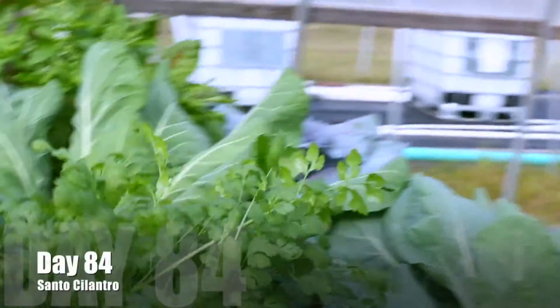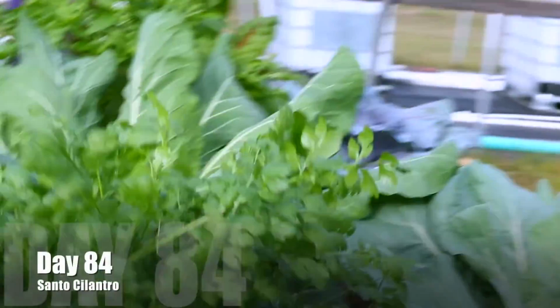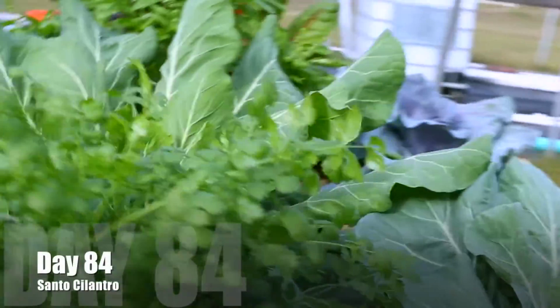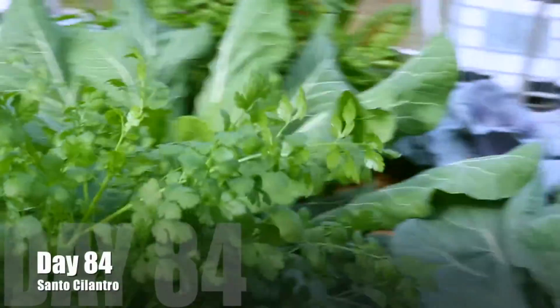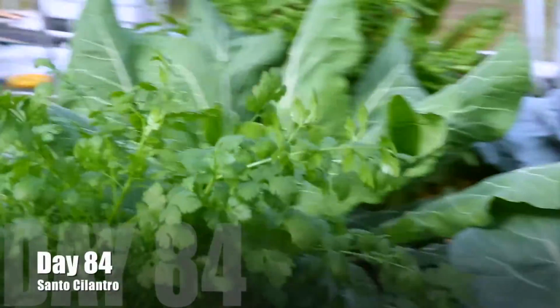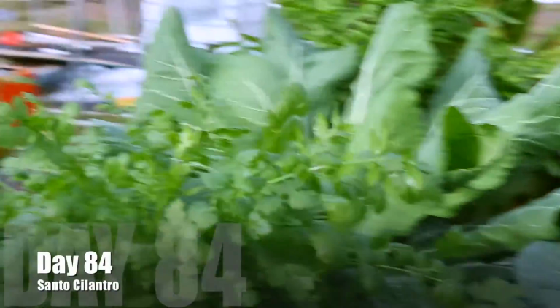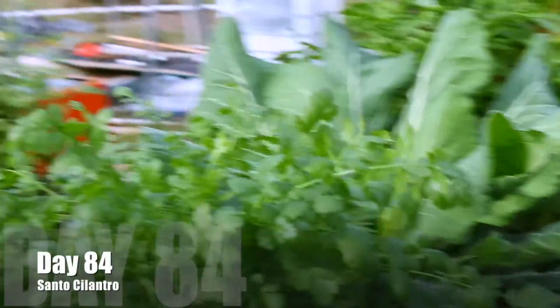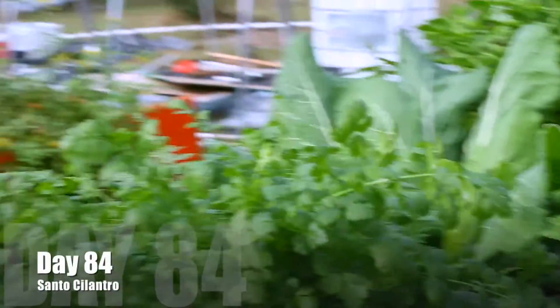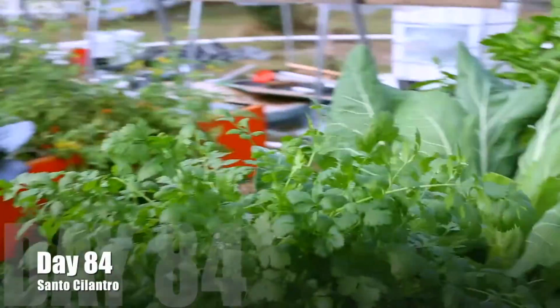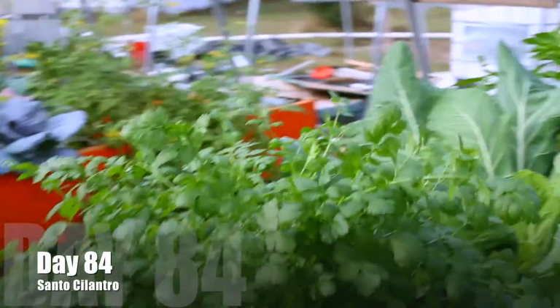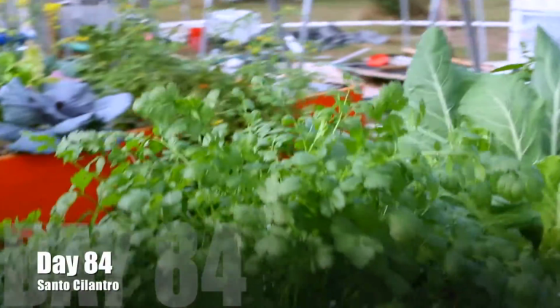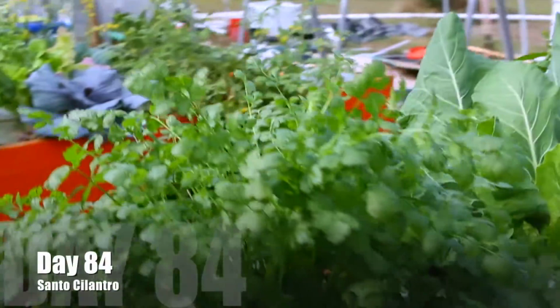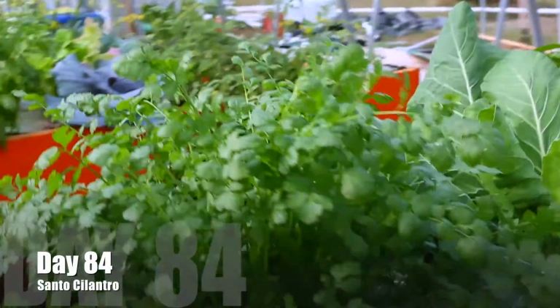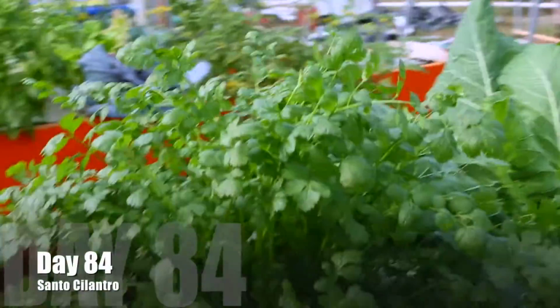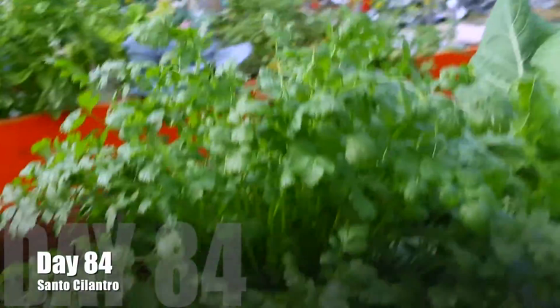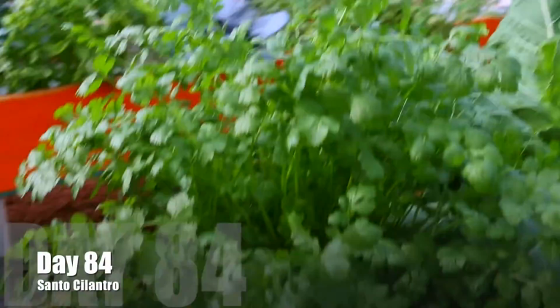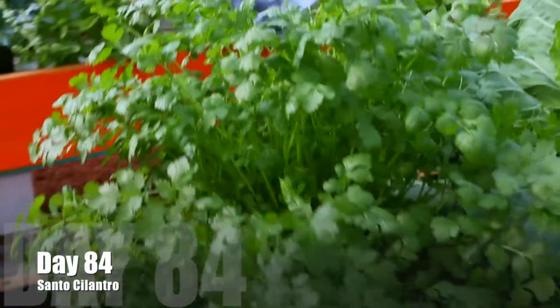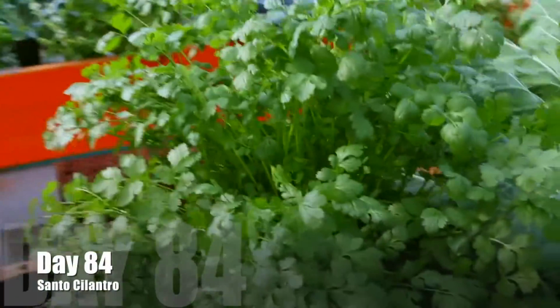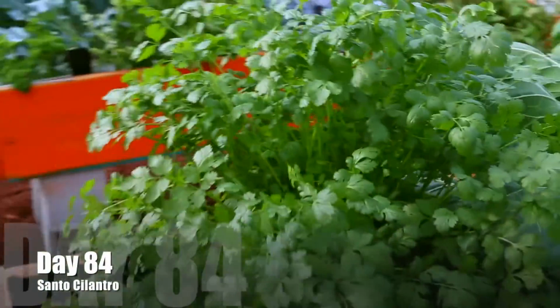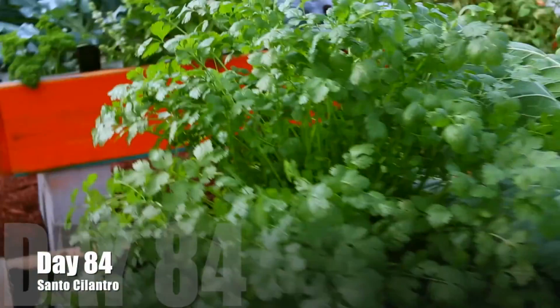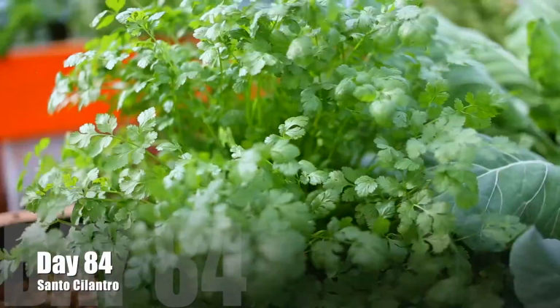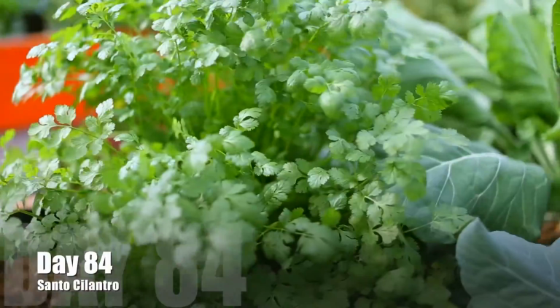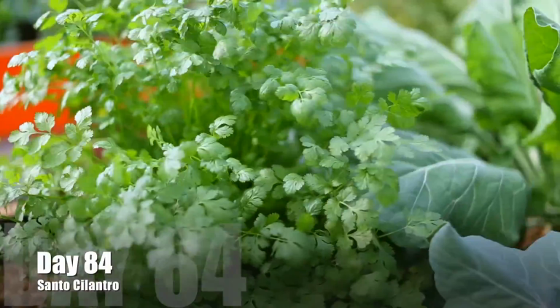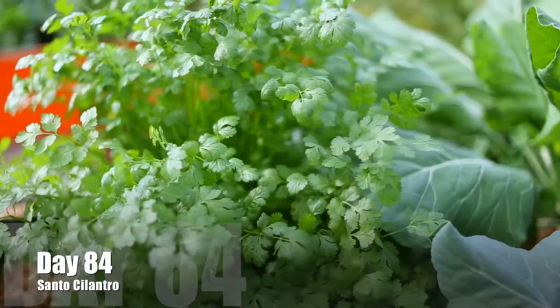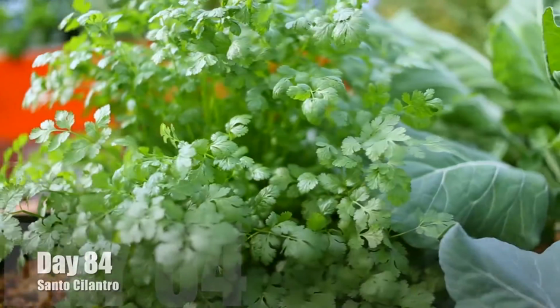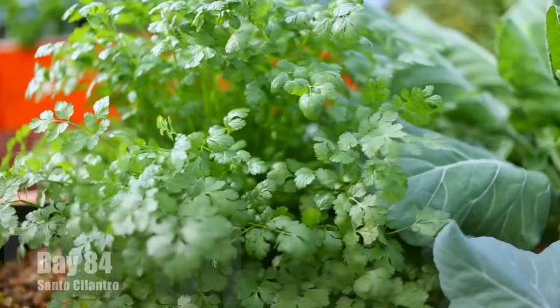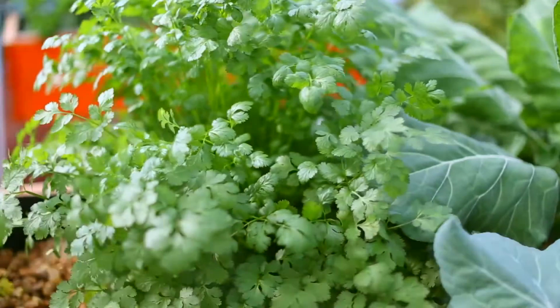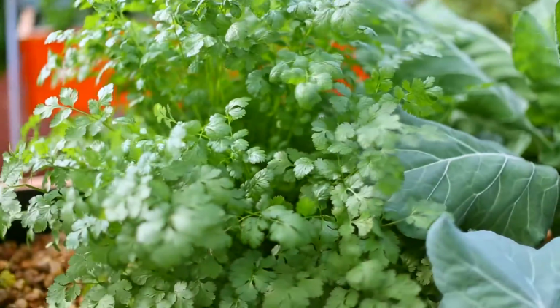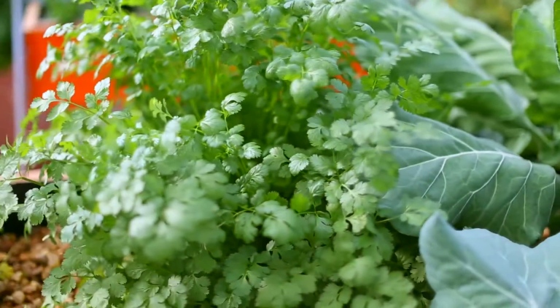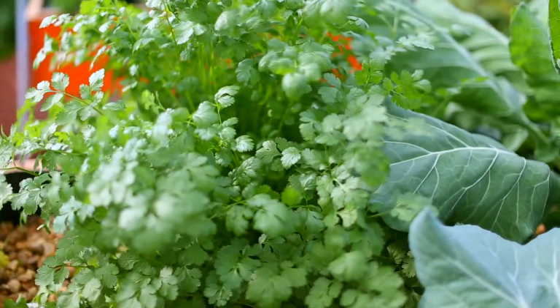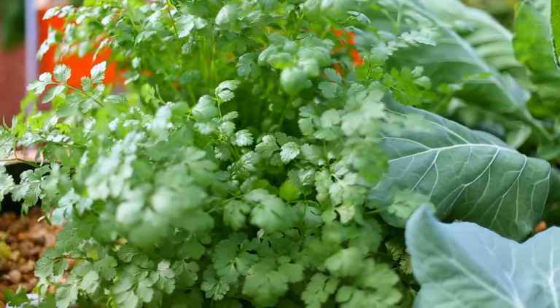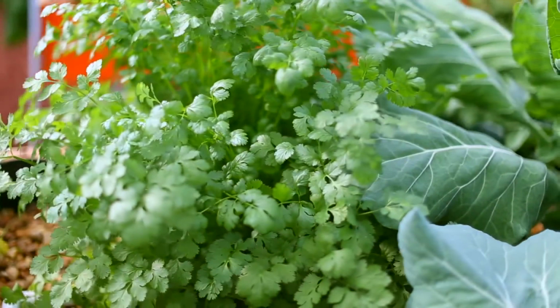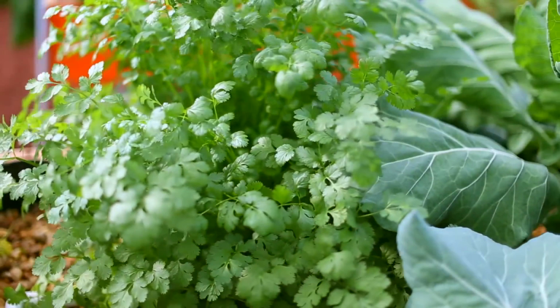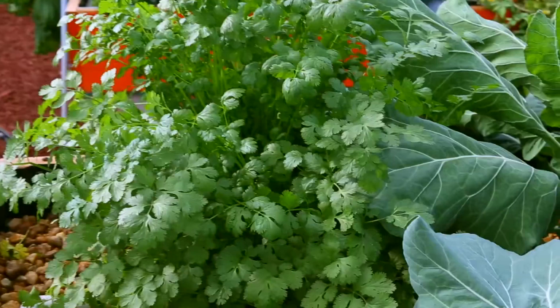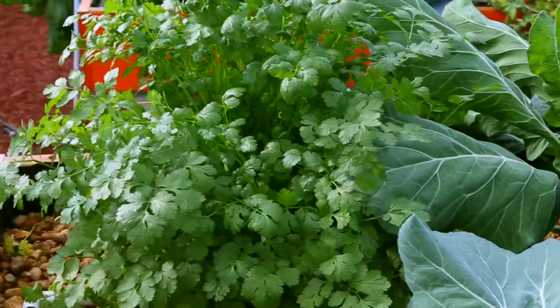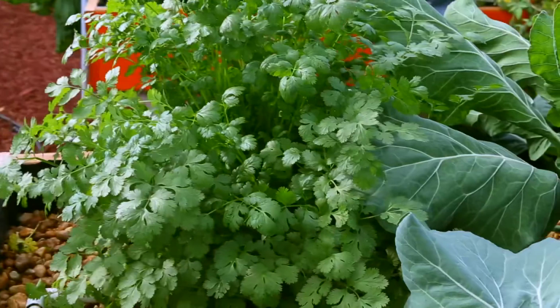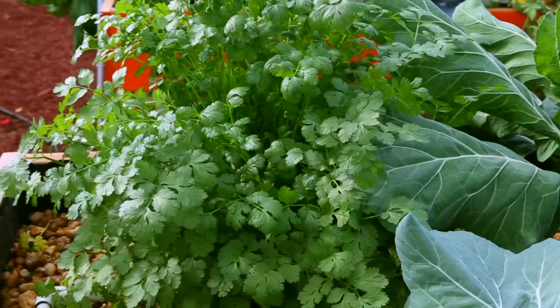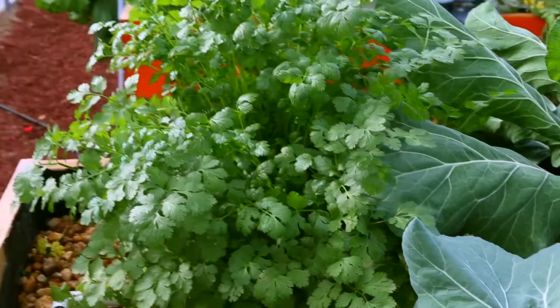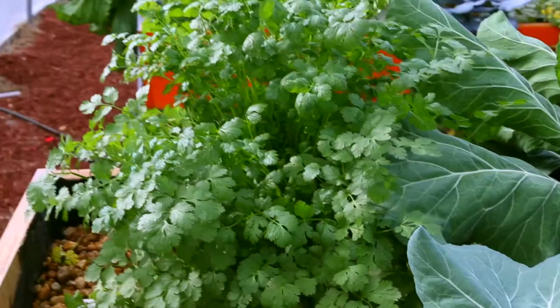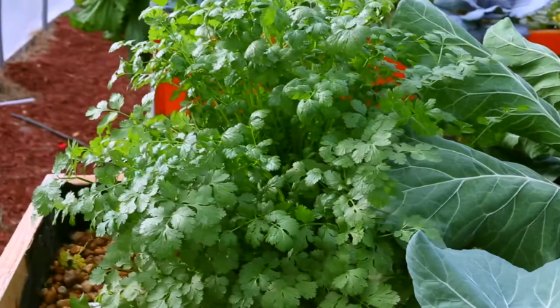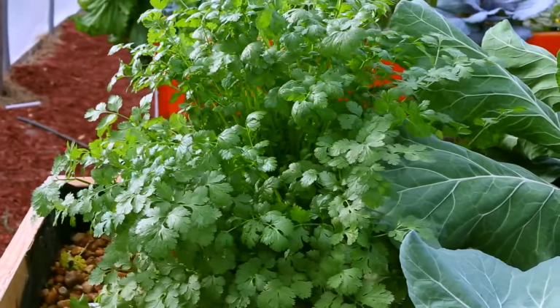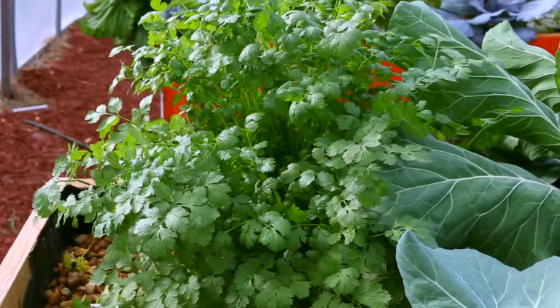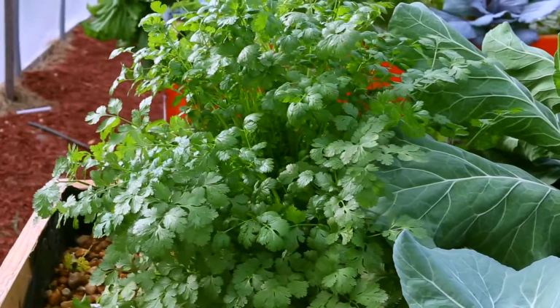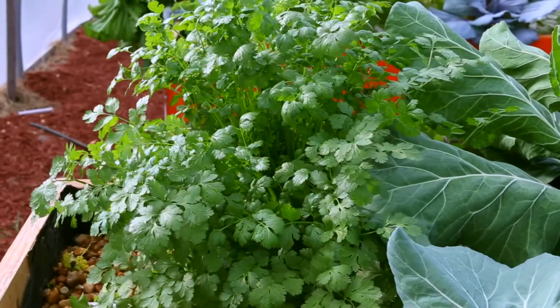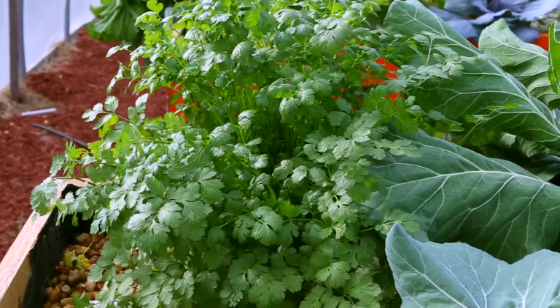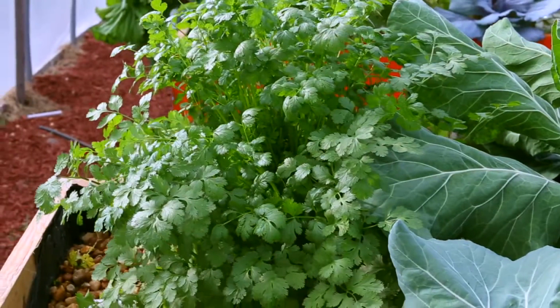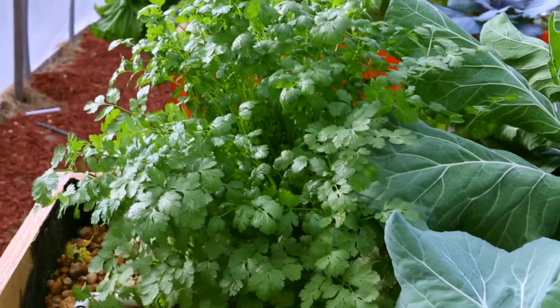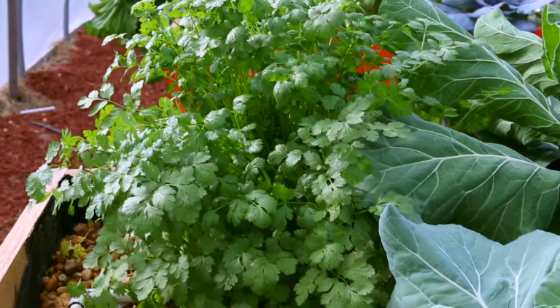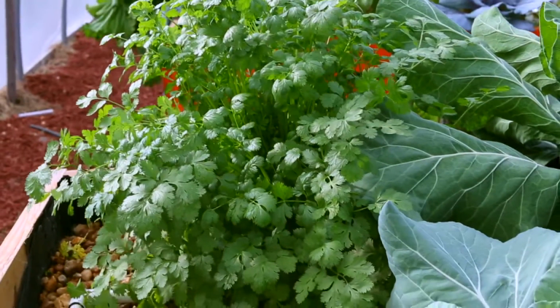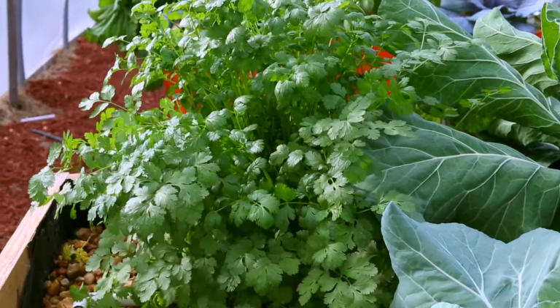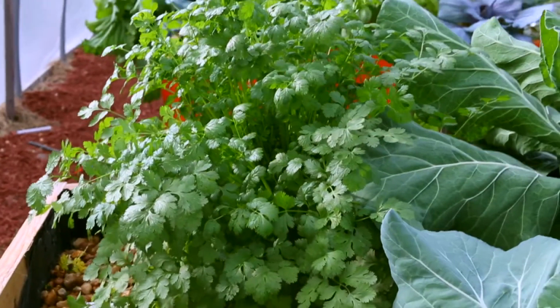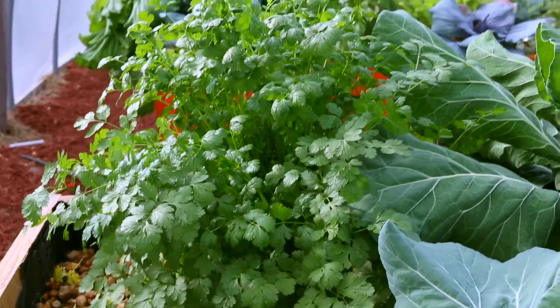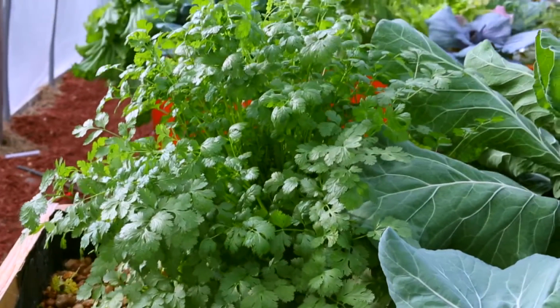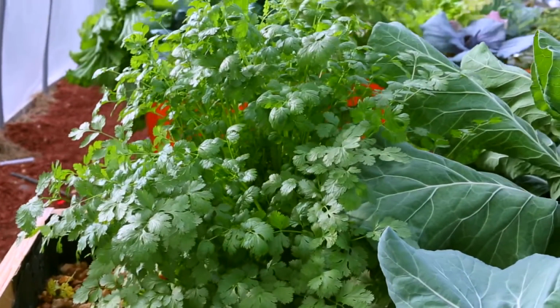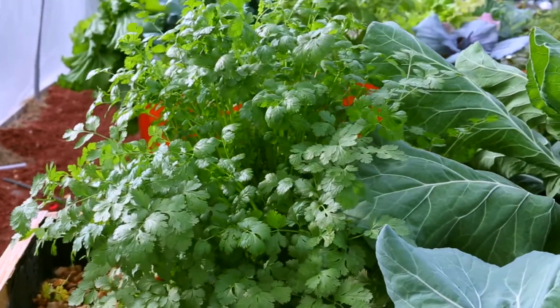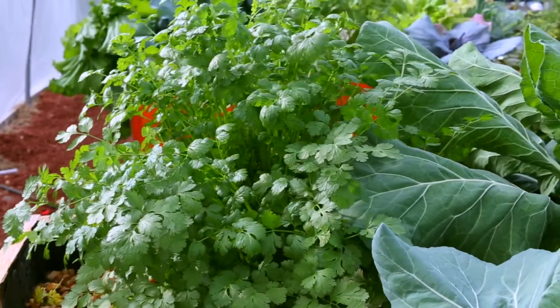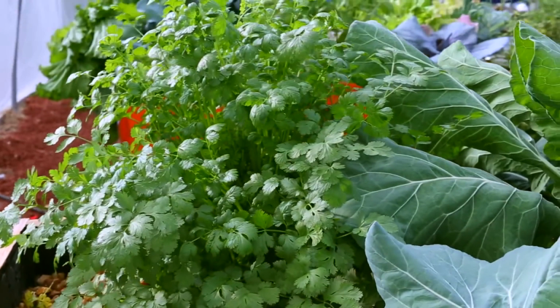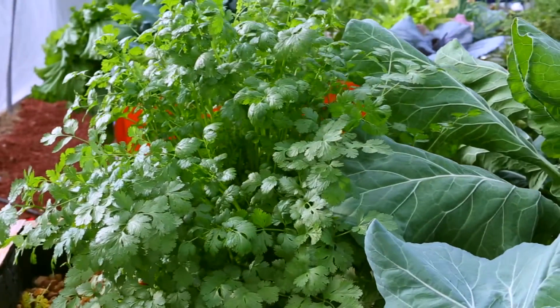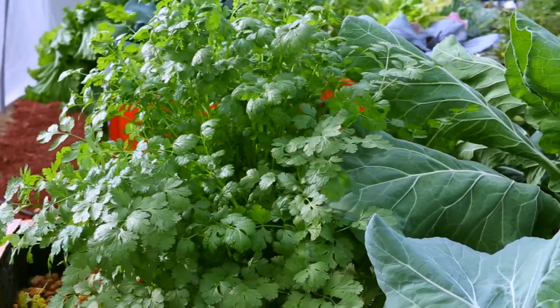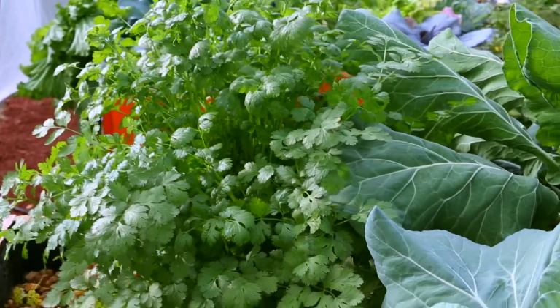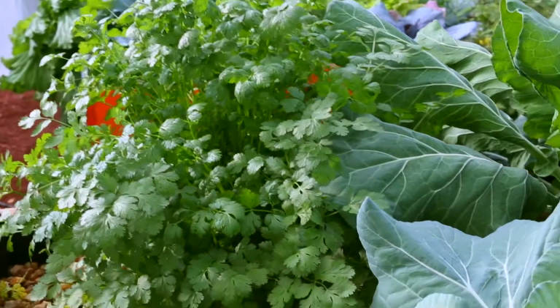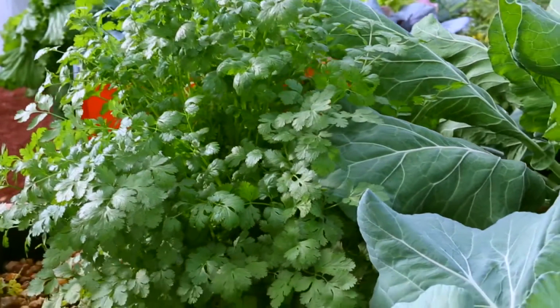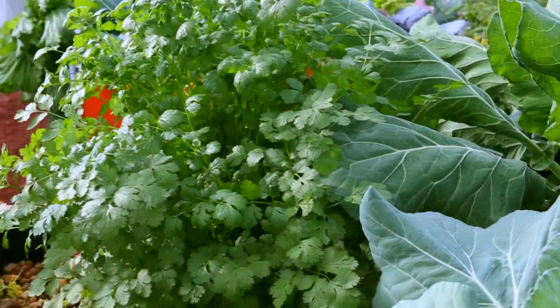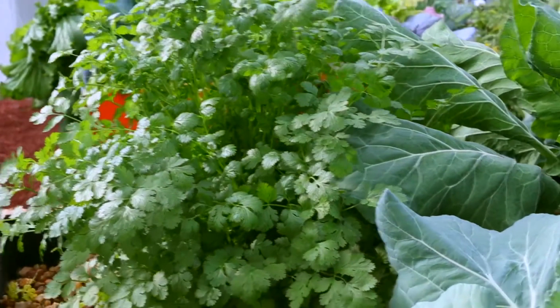Until we get to the final harvest day — you can see that this is day 84, and this thing is just boom, out of control.